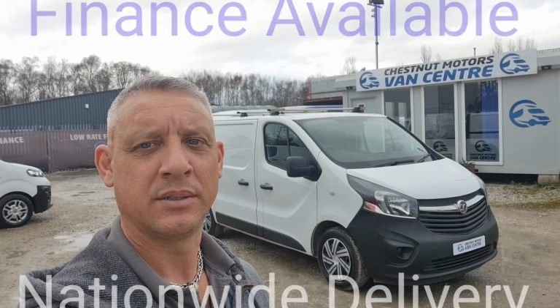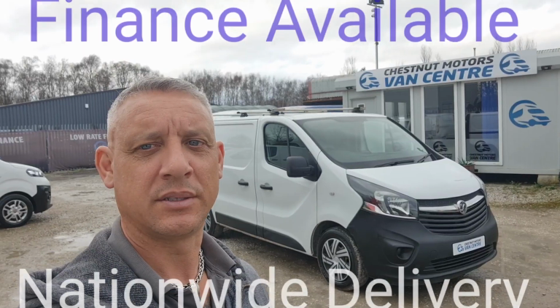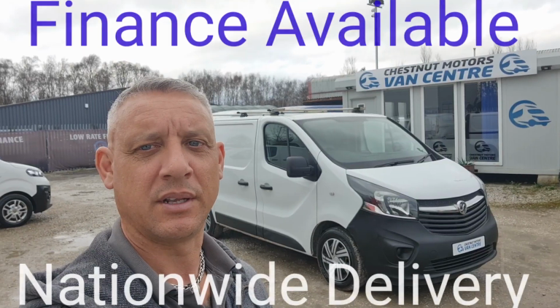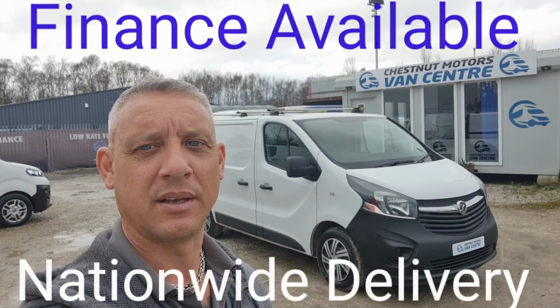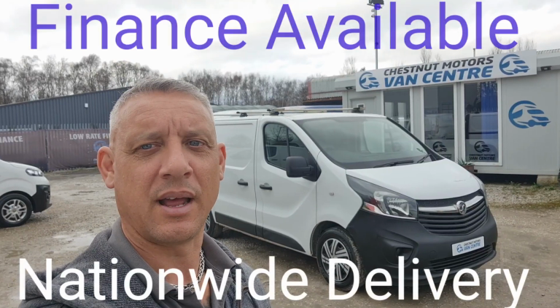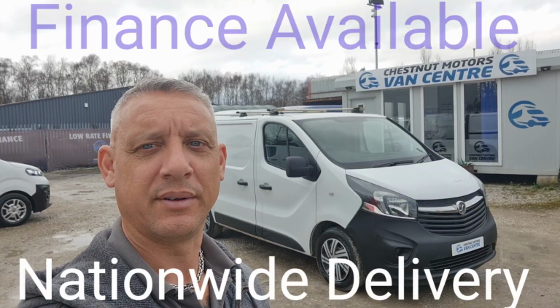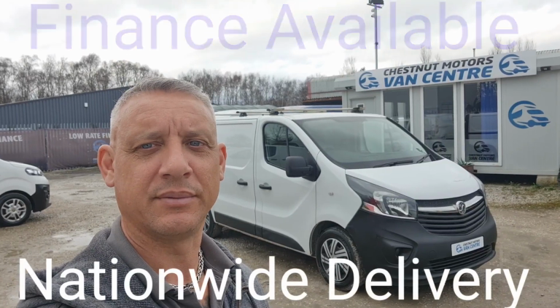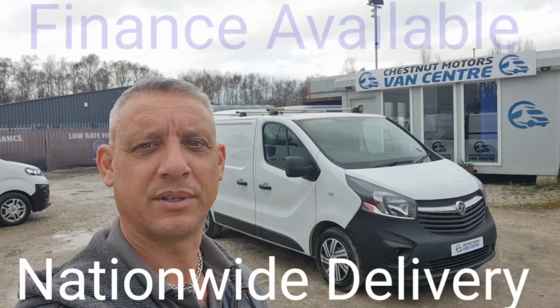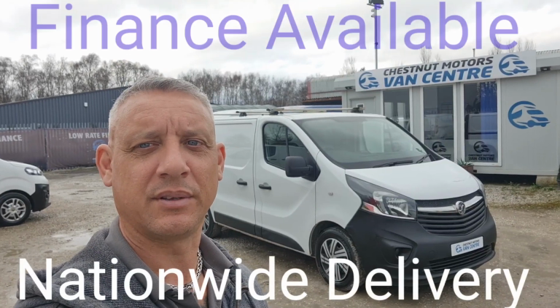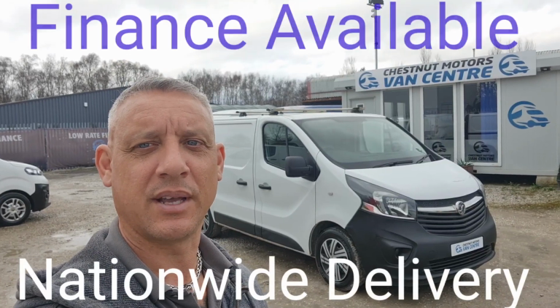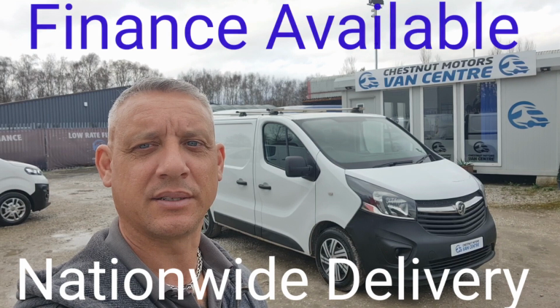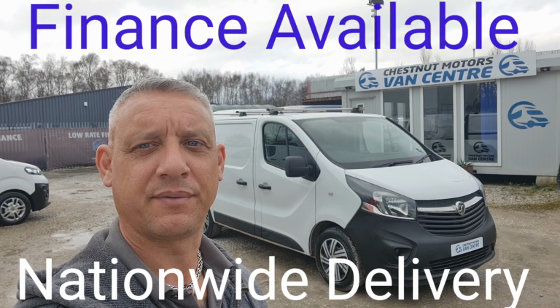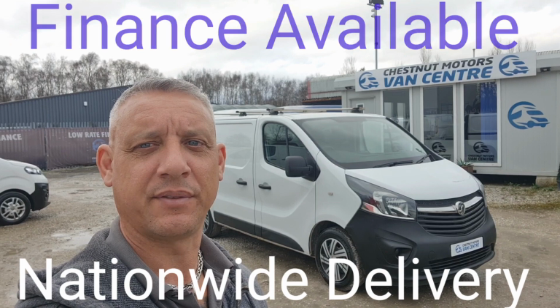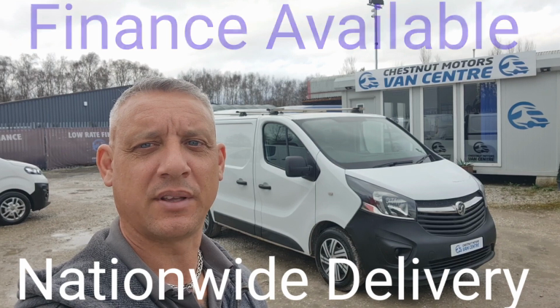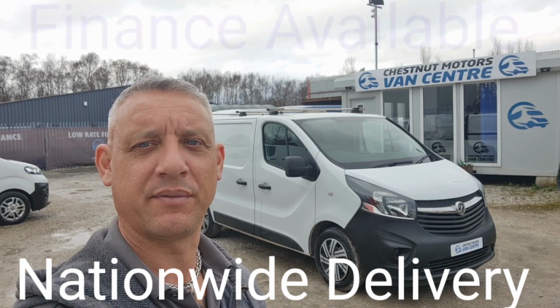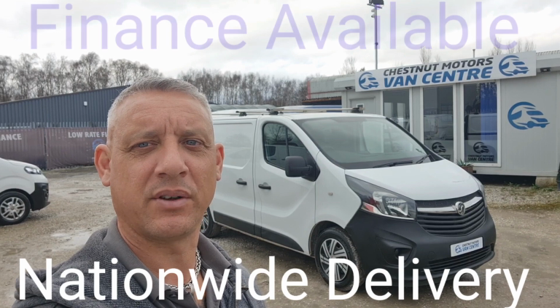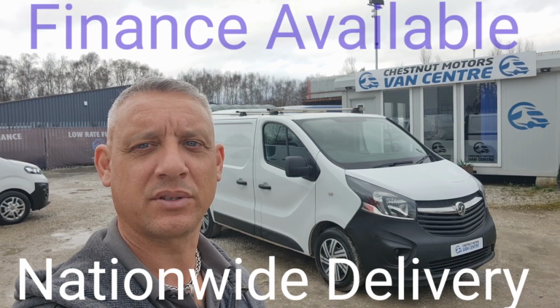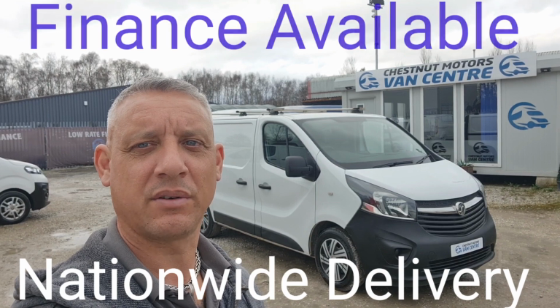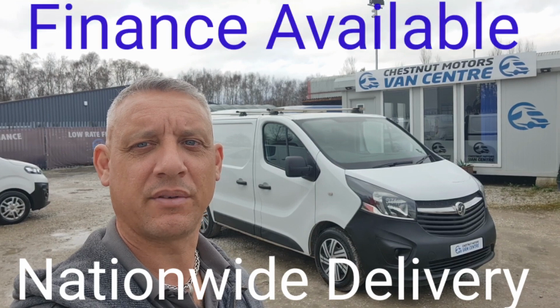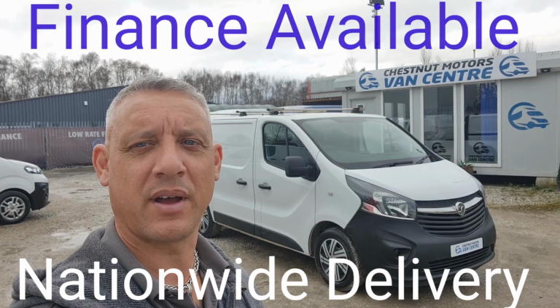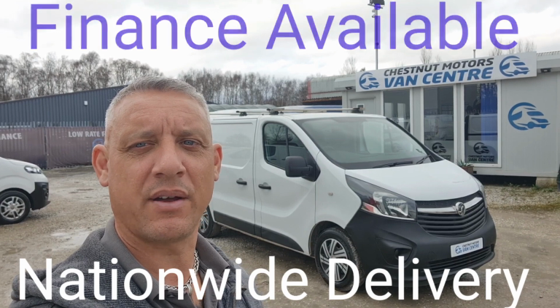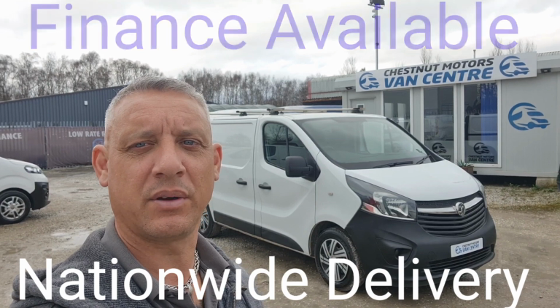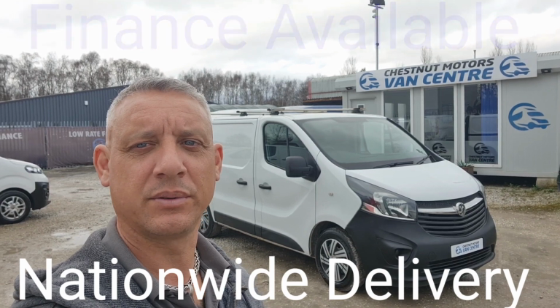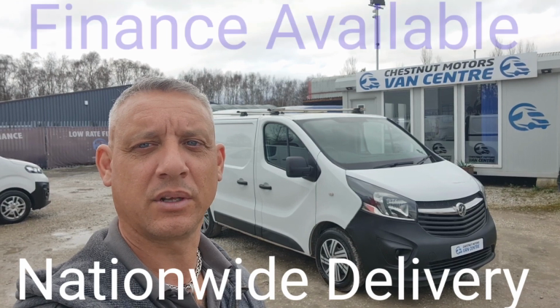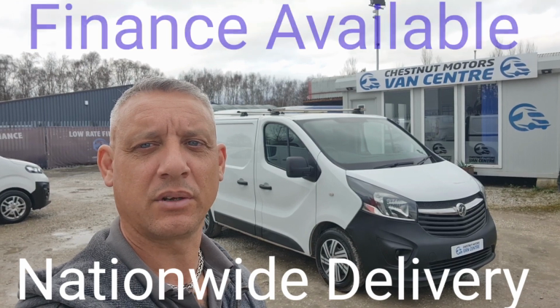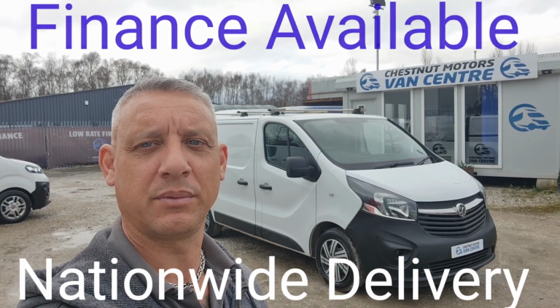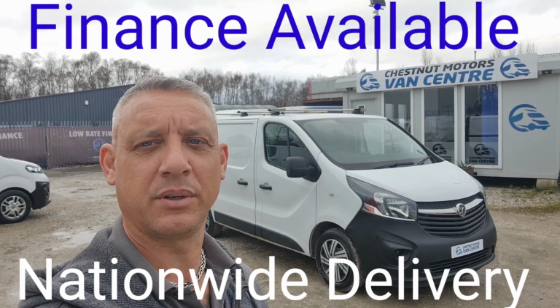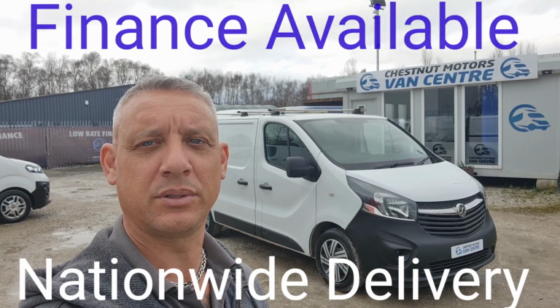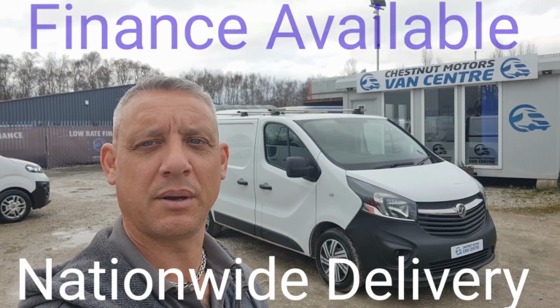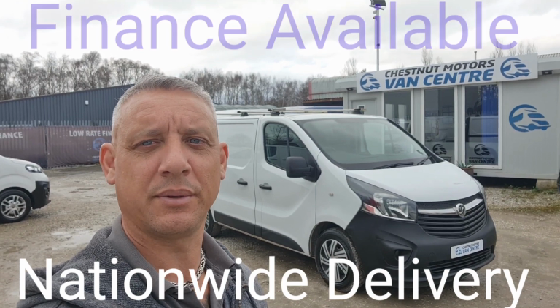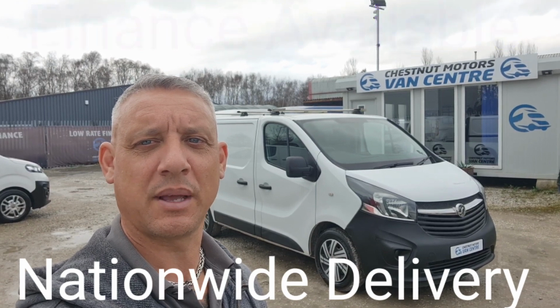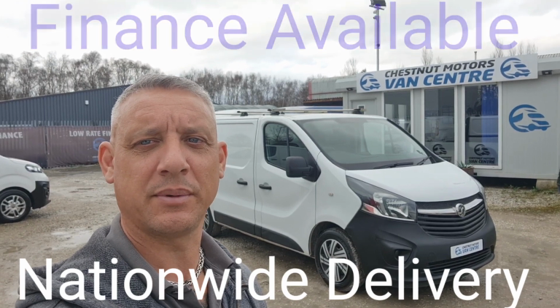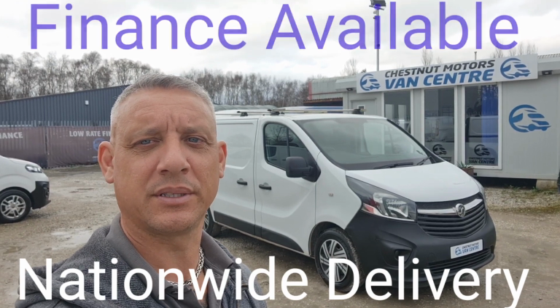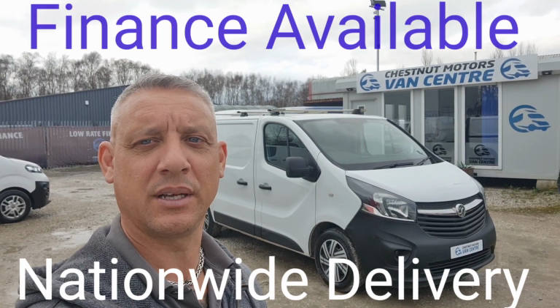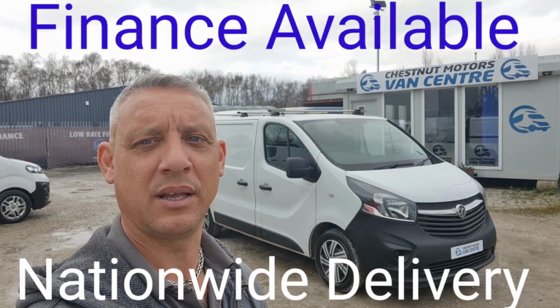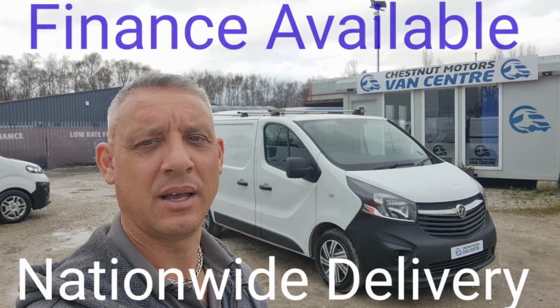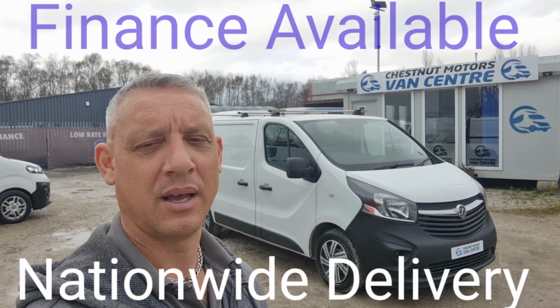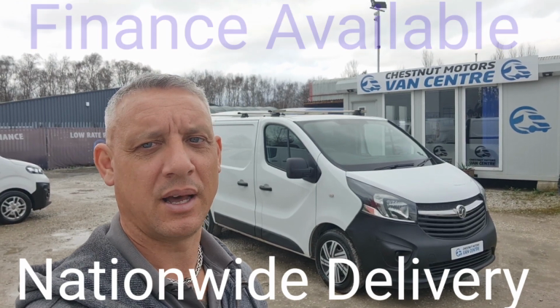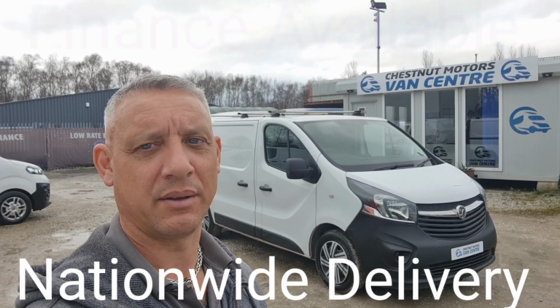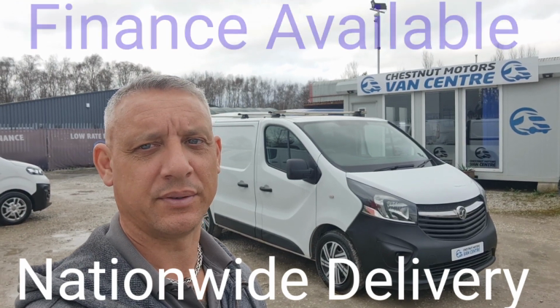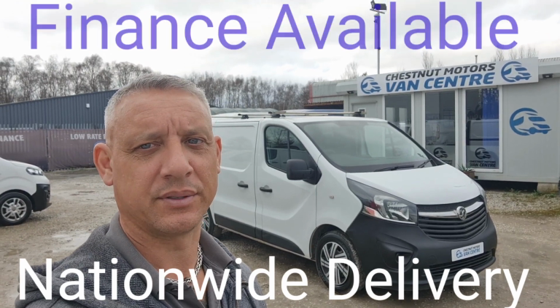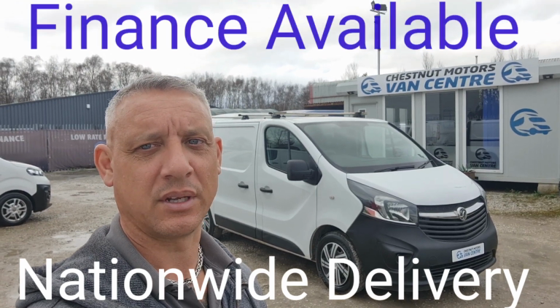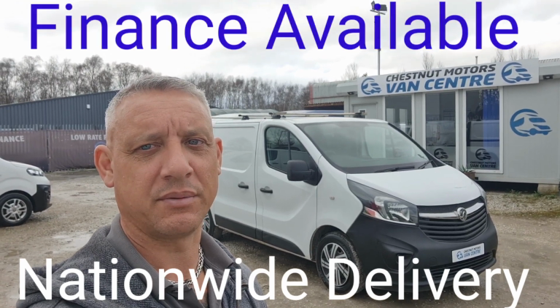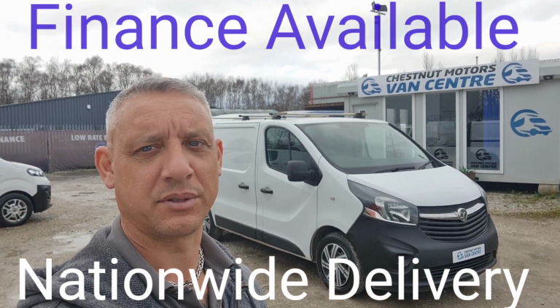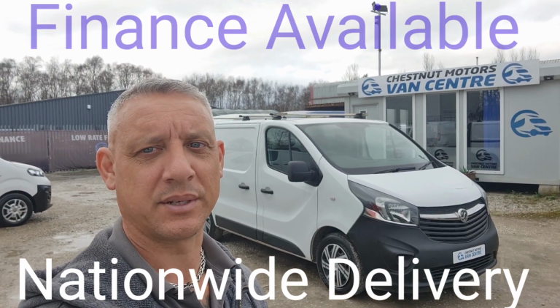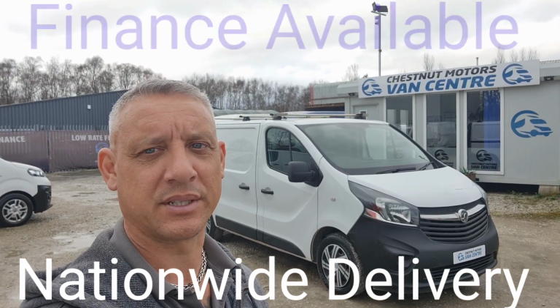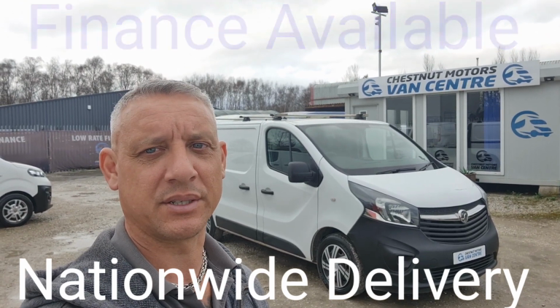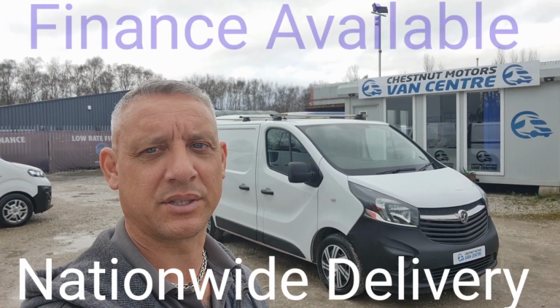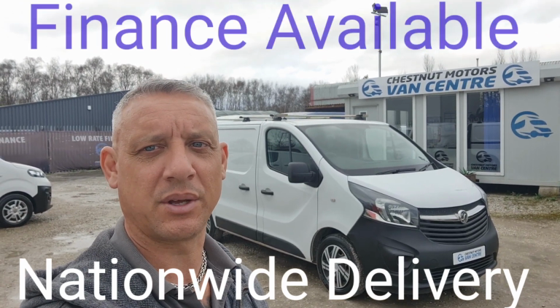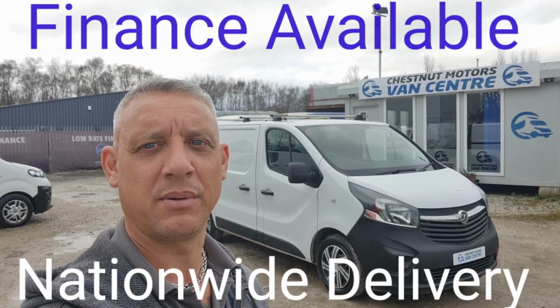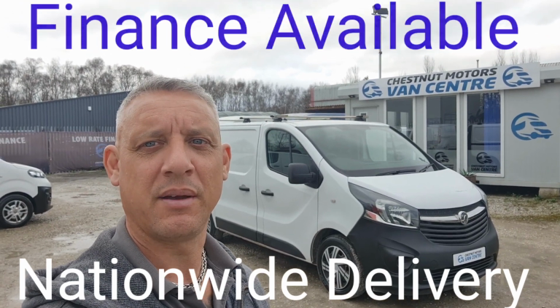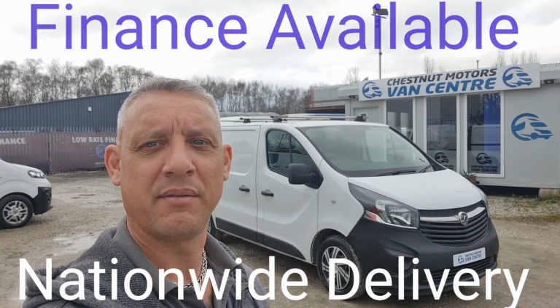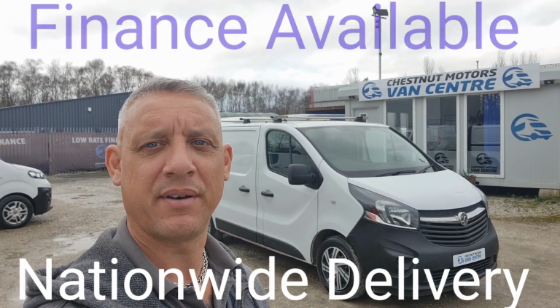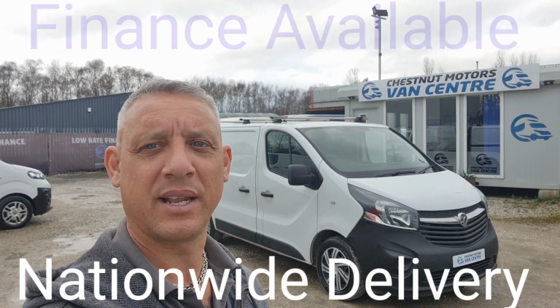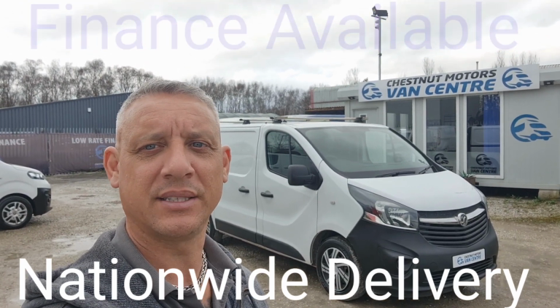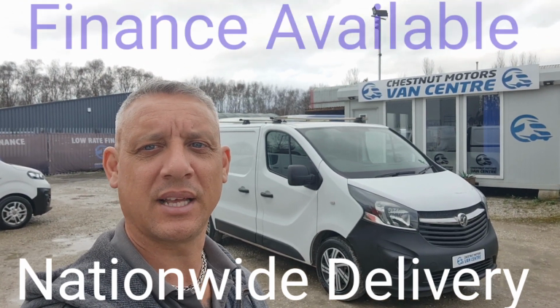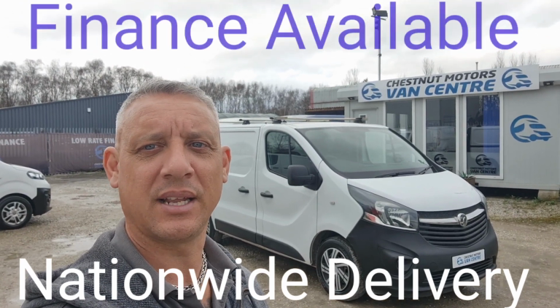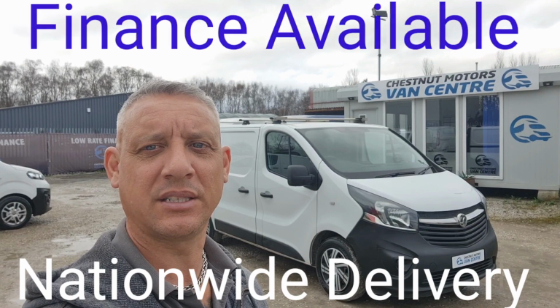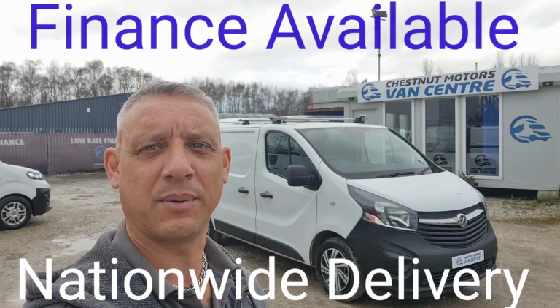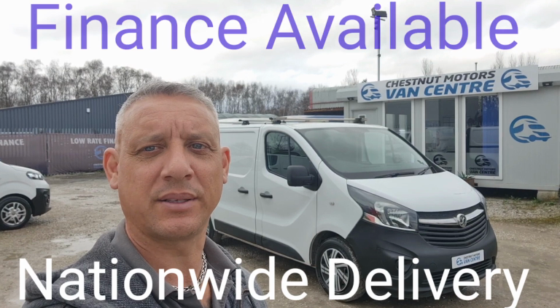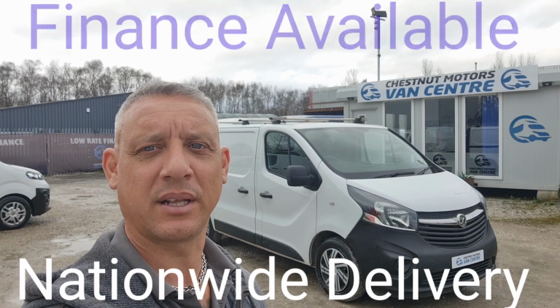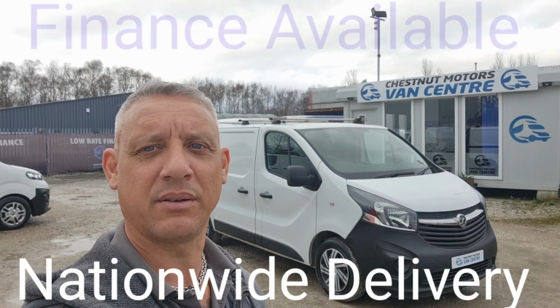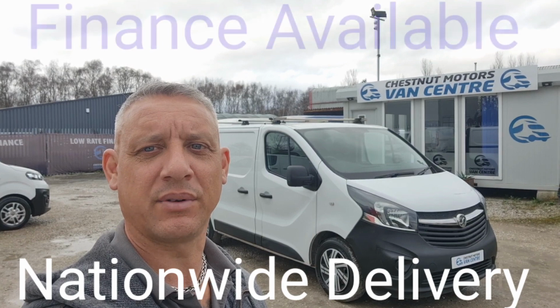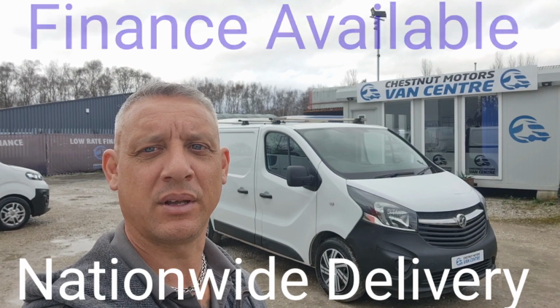So there you have it — a 2015 Vauxhall Vivaro. It's going to come with a new MOT, full service for our sales too. Finance and nationwide delivery available.